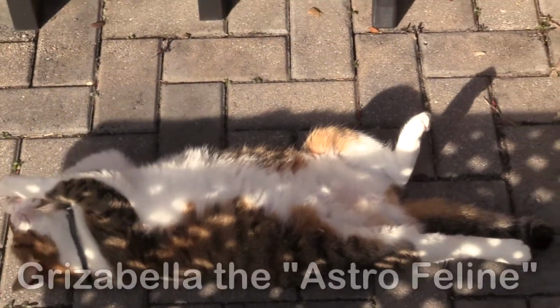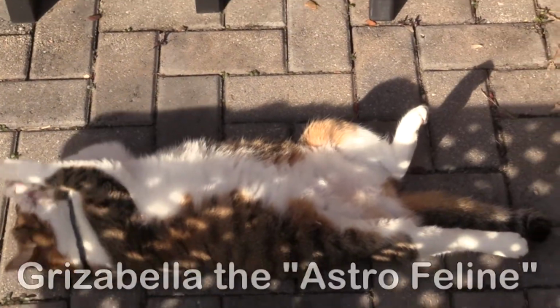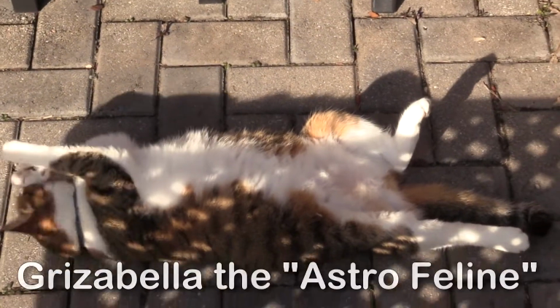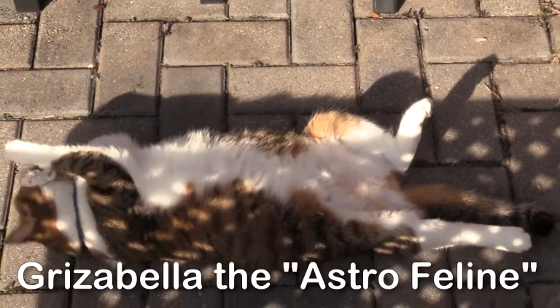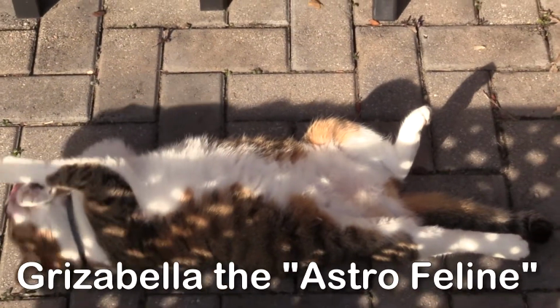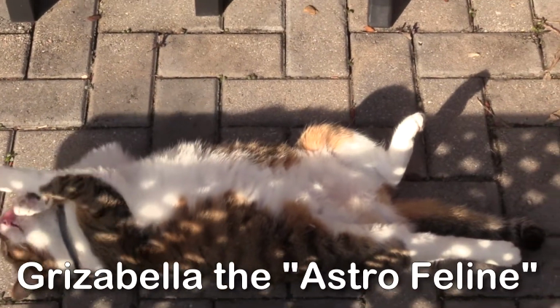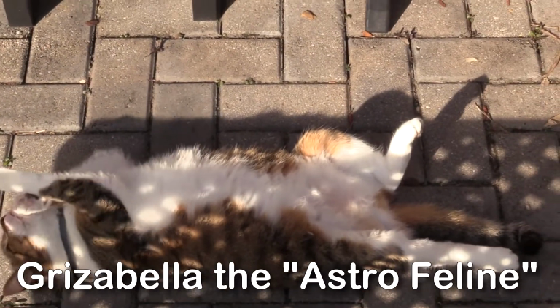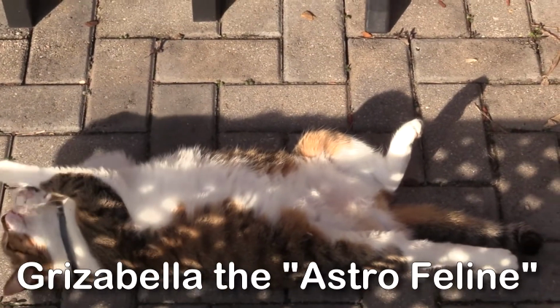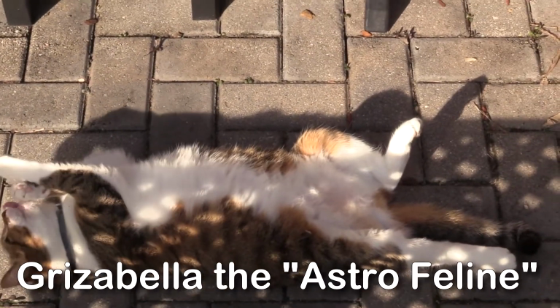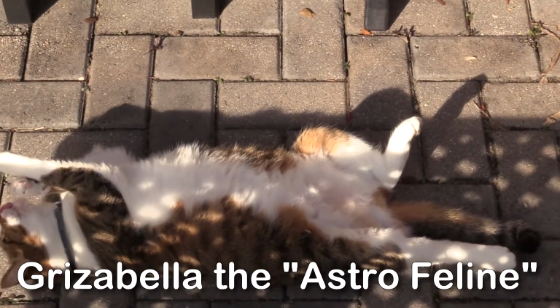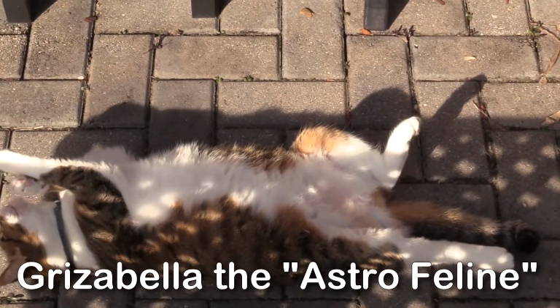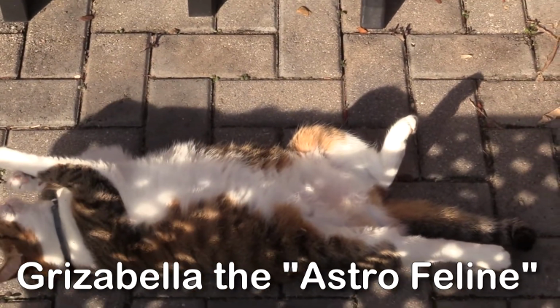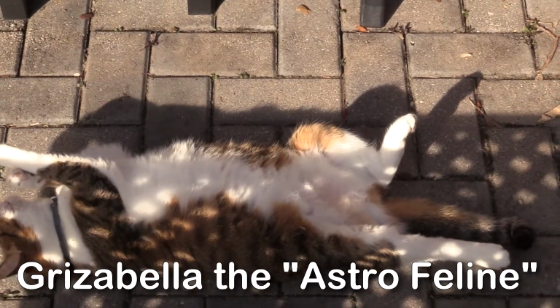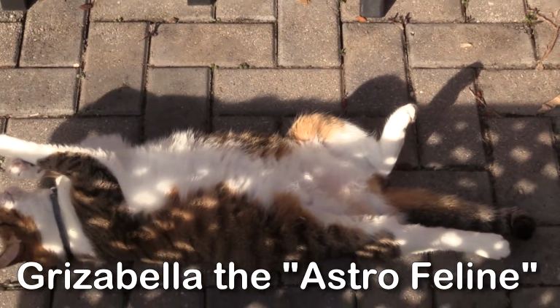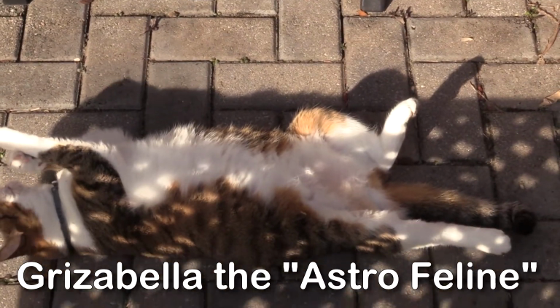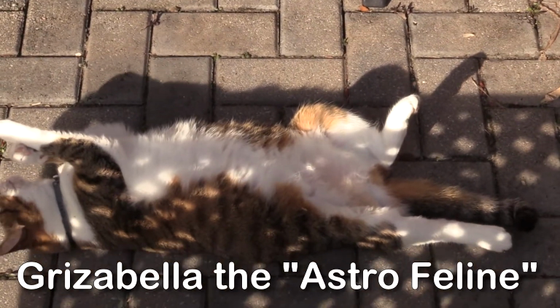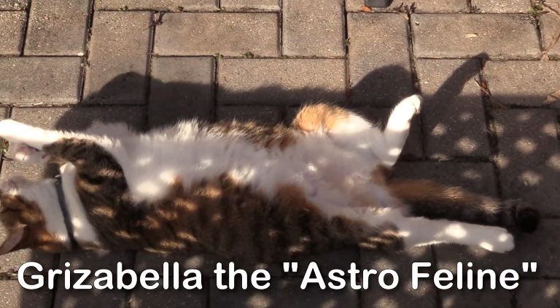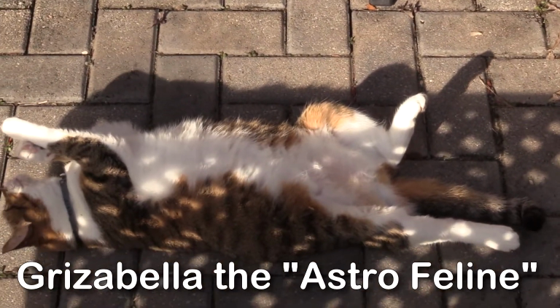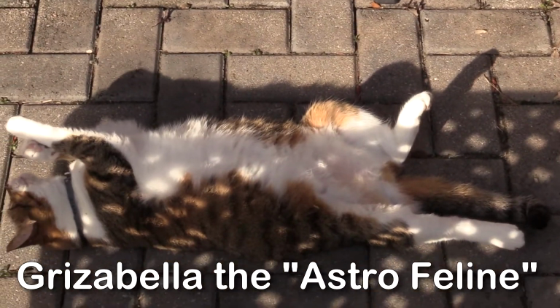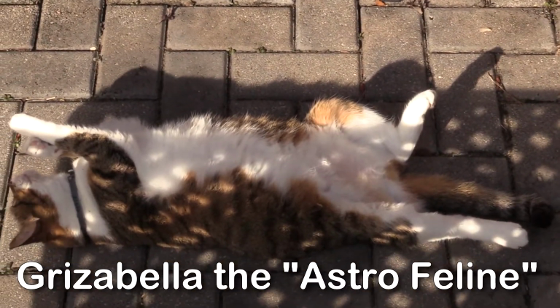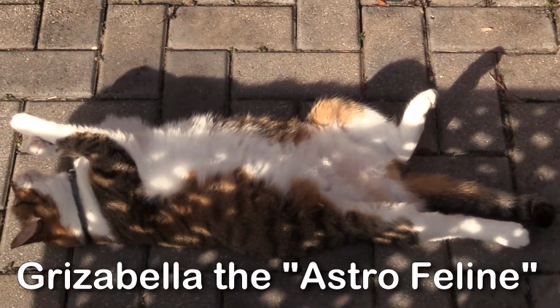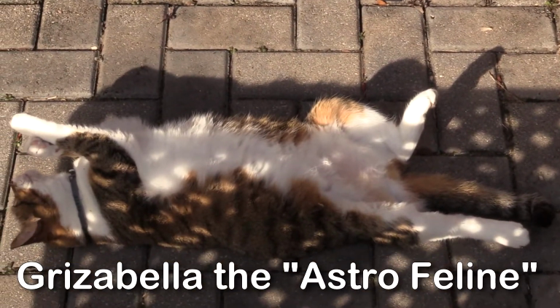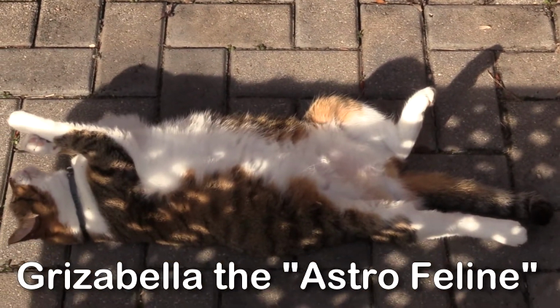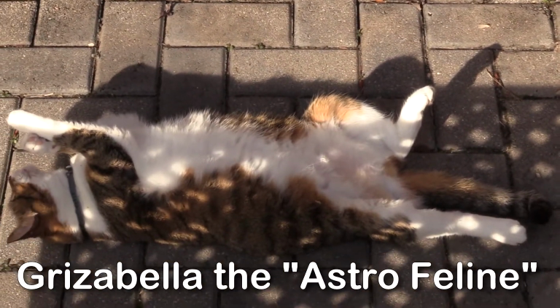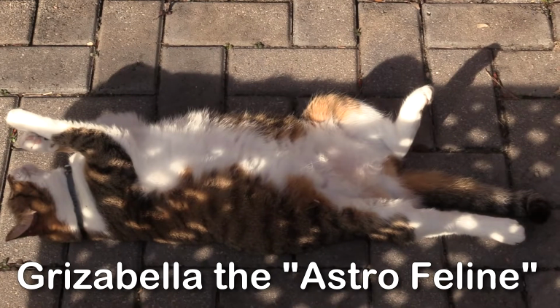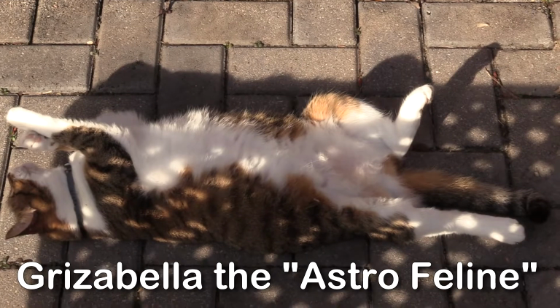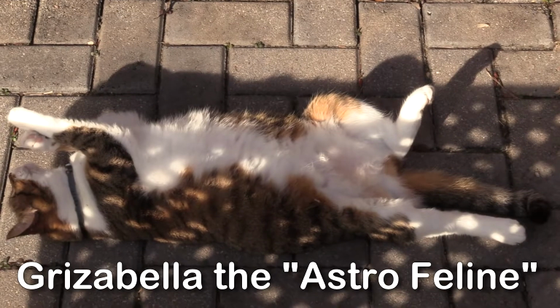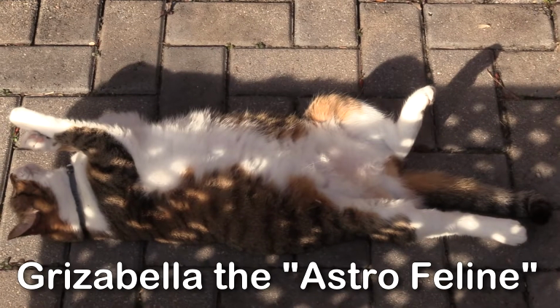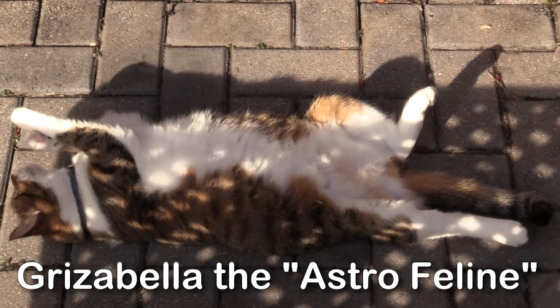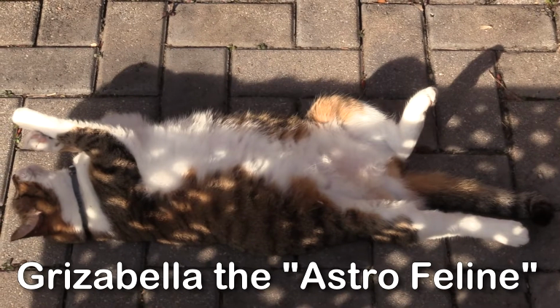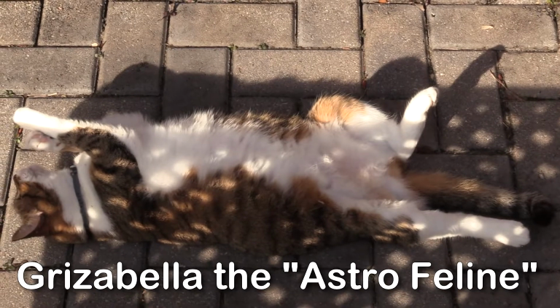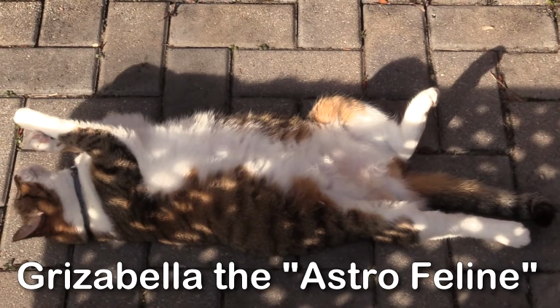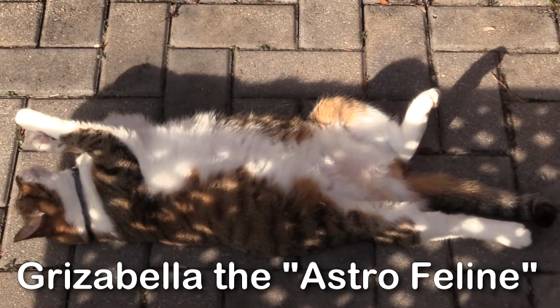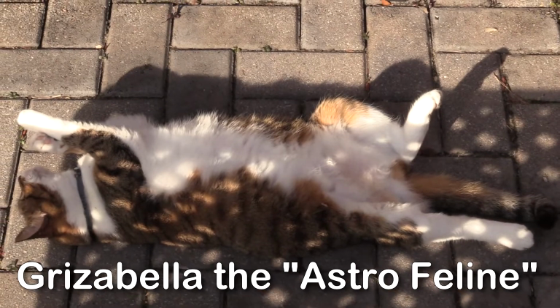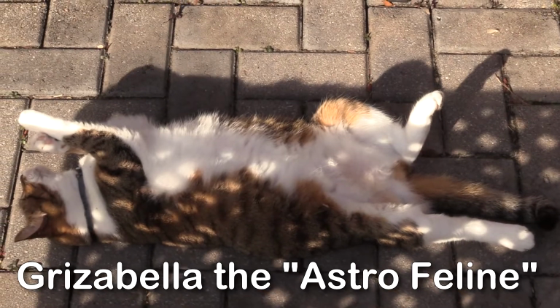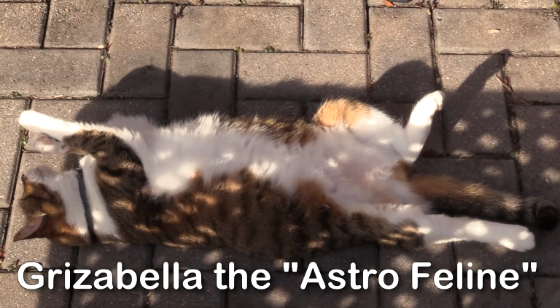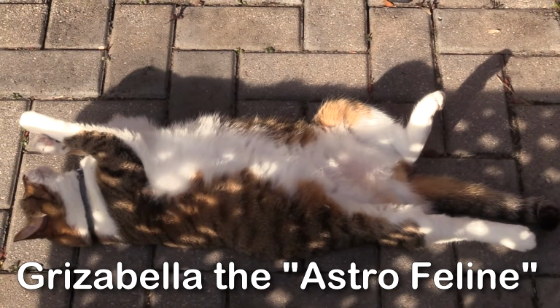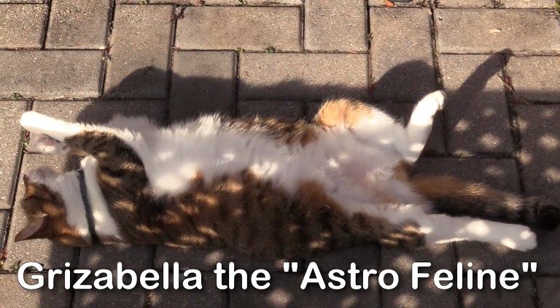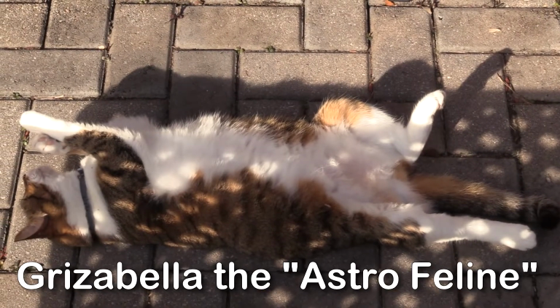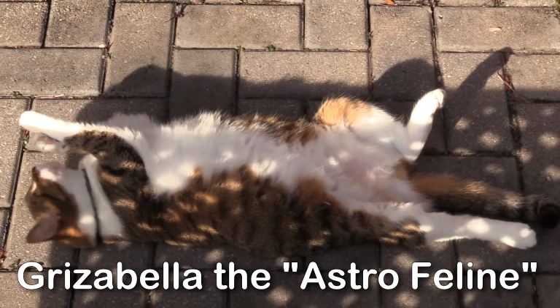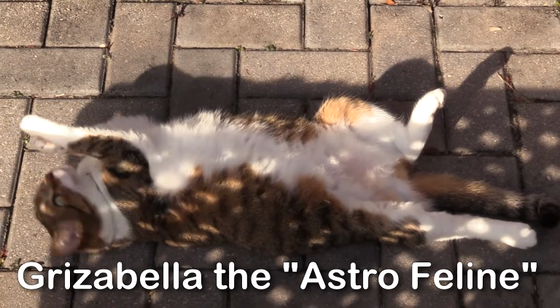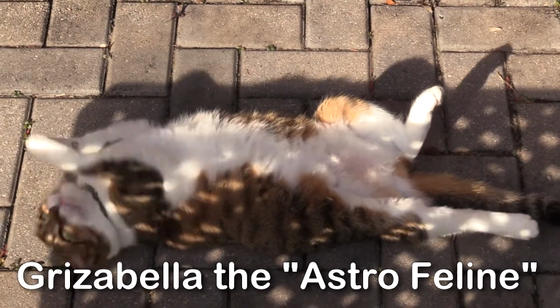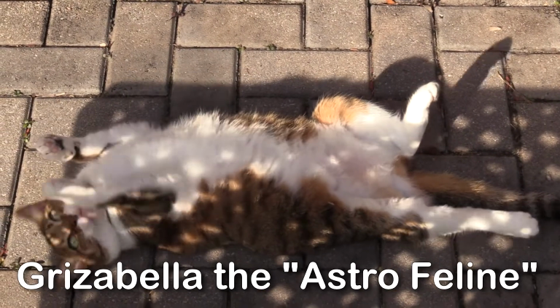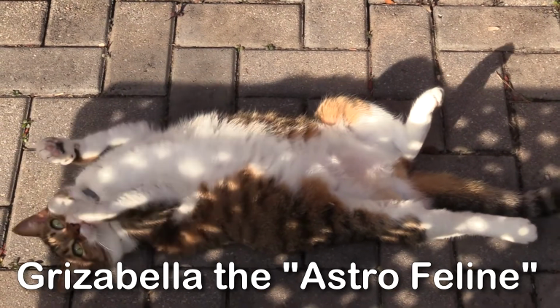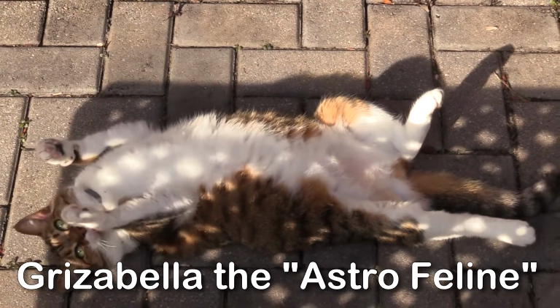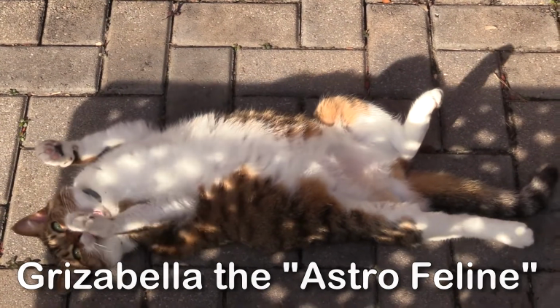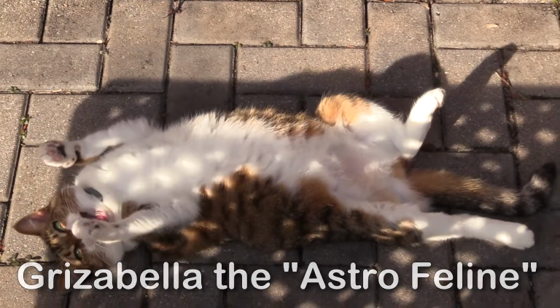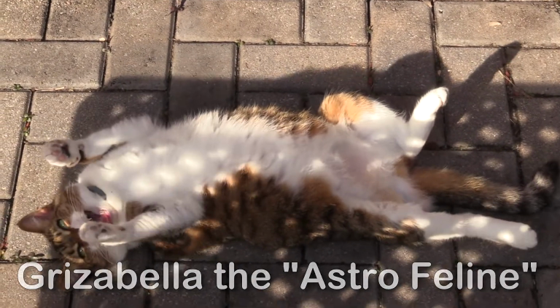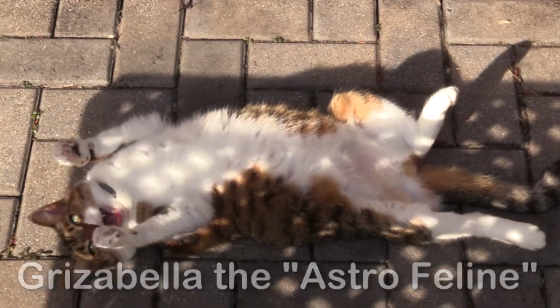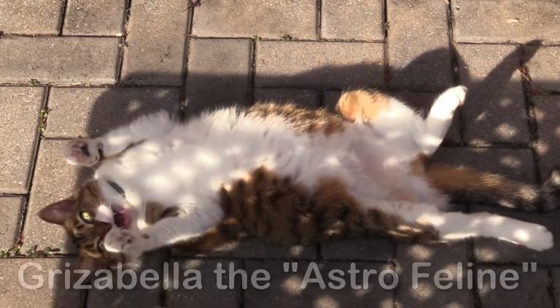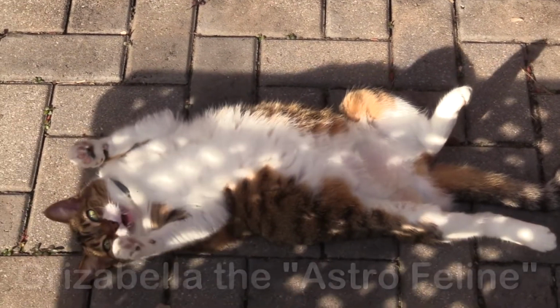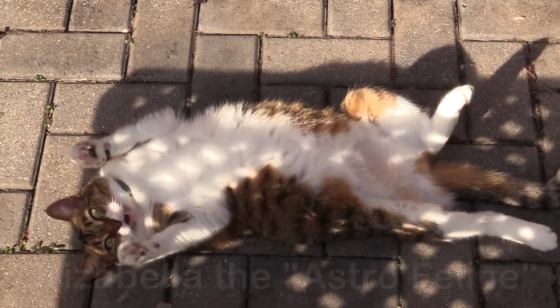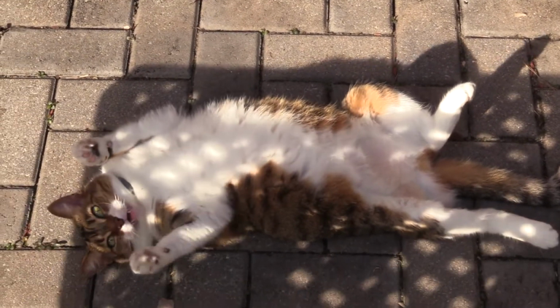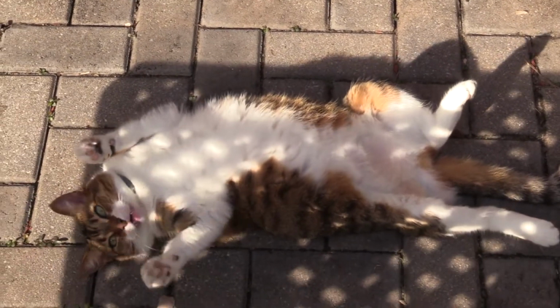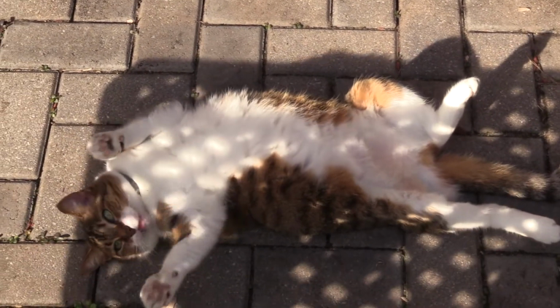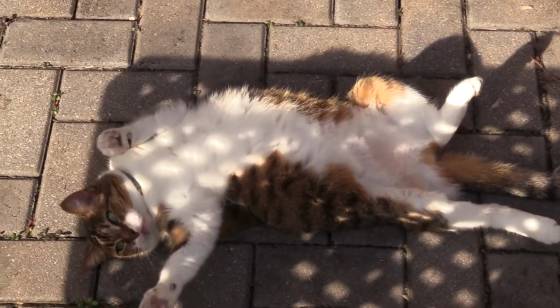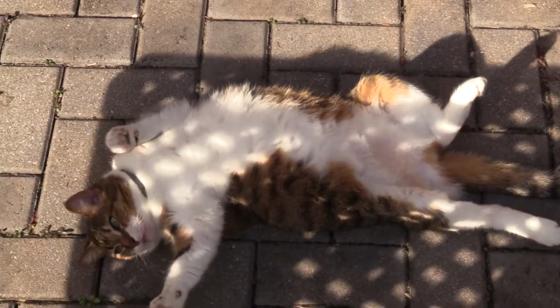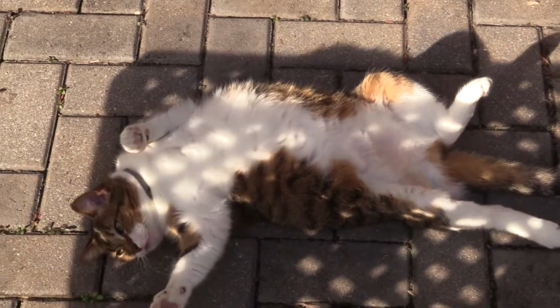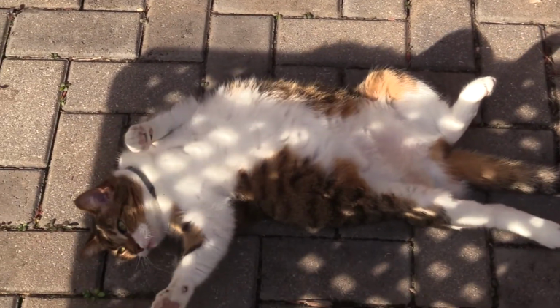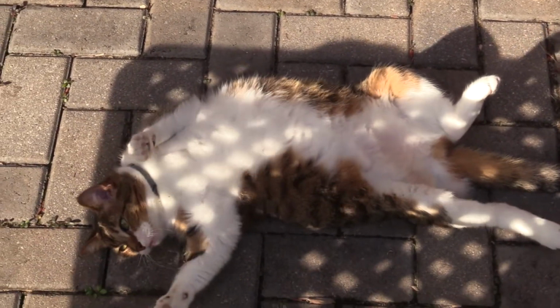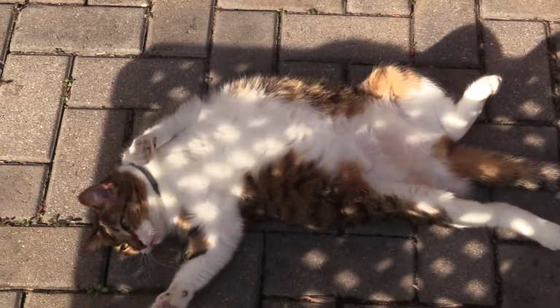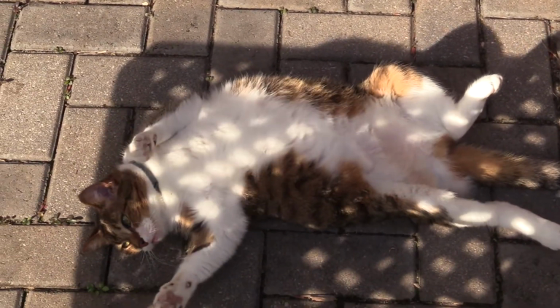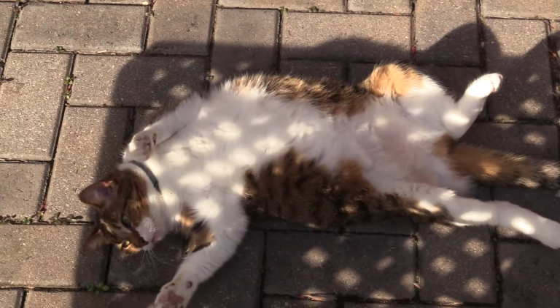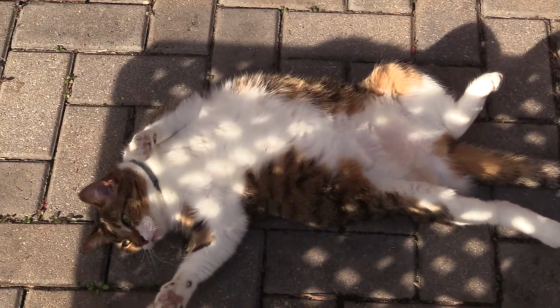That's not very ladylike, Grizabella. Show off.